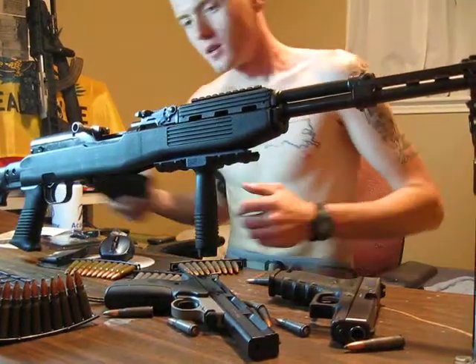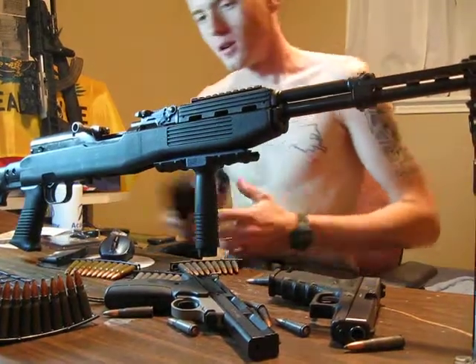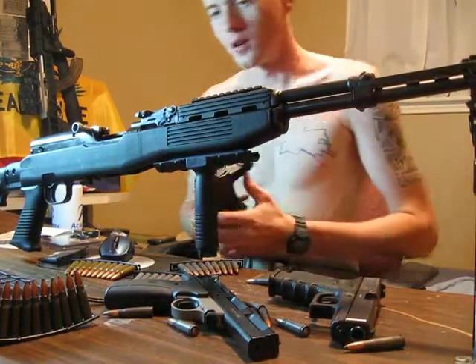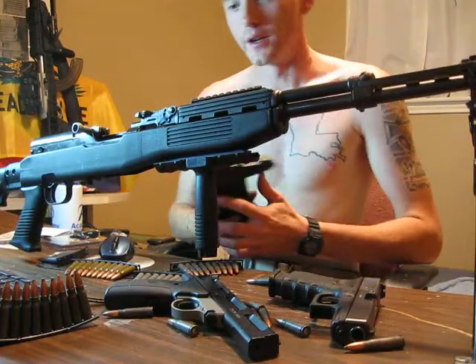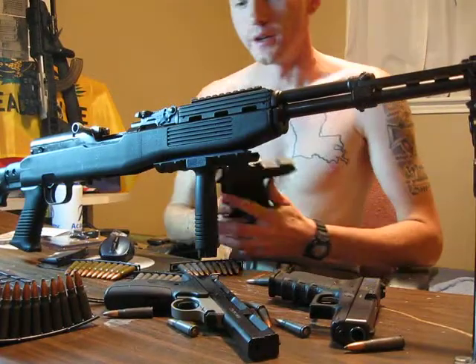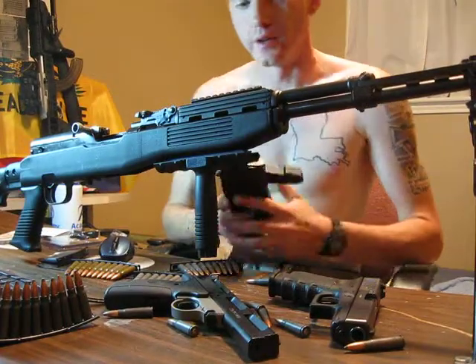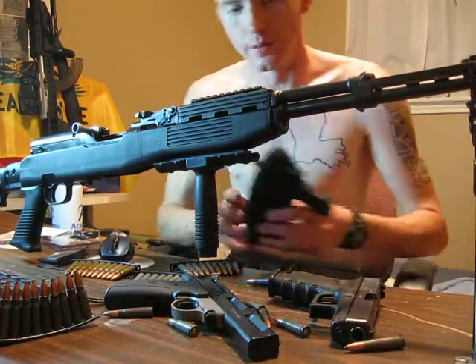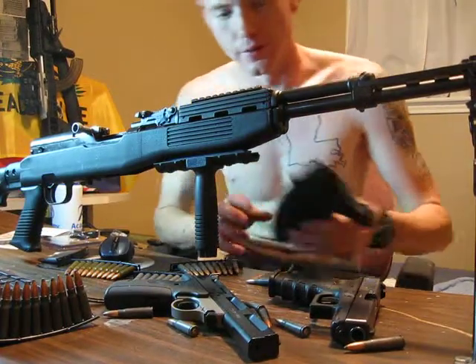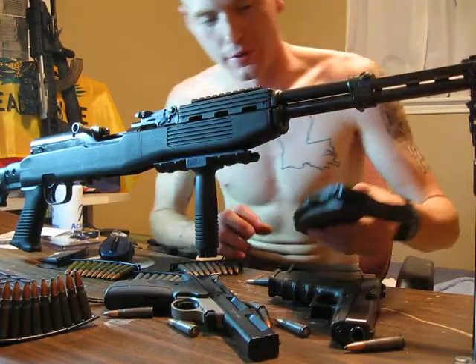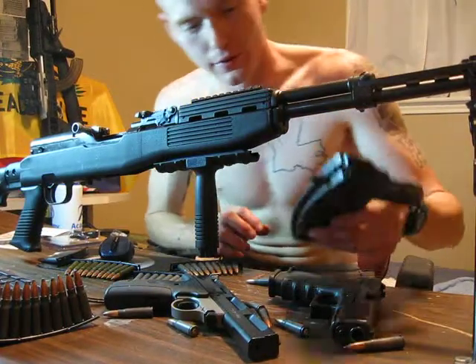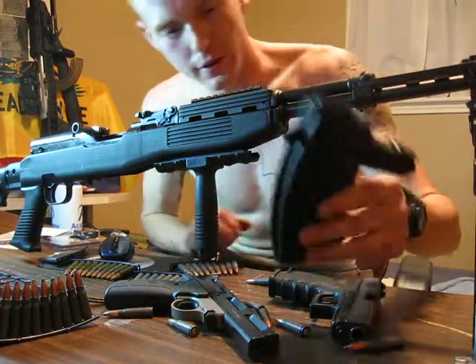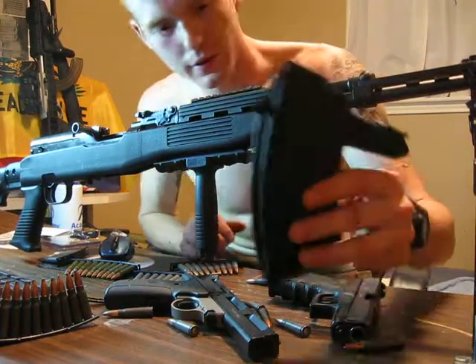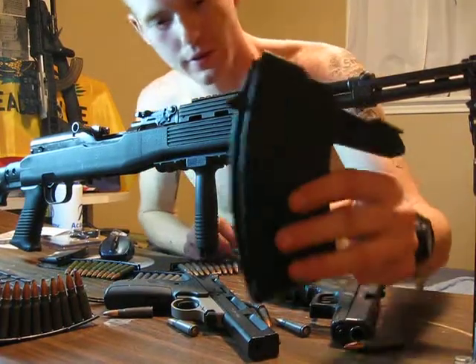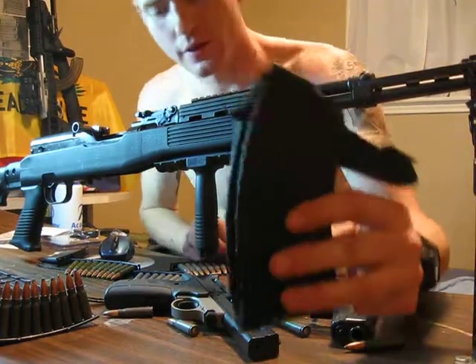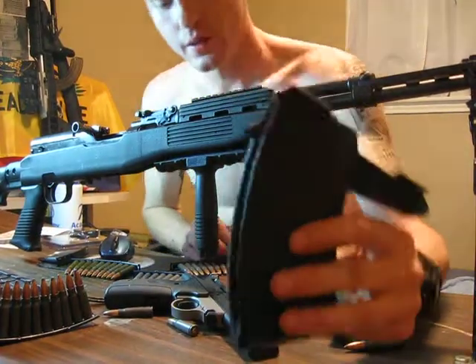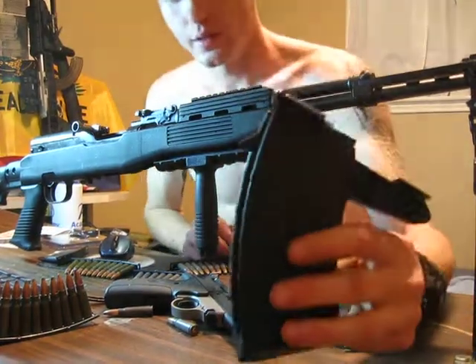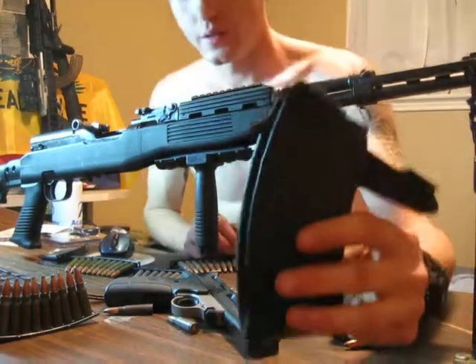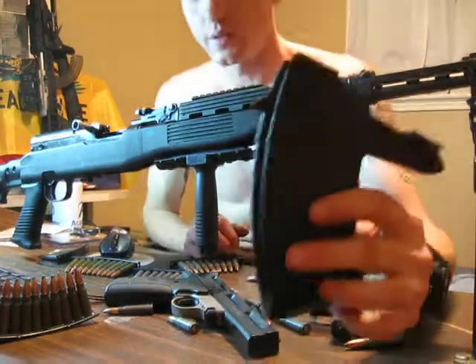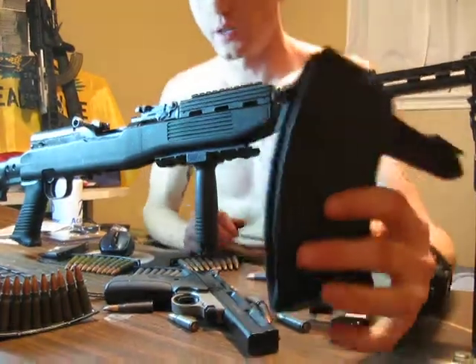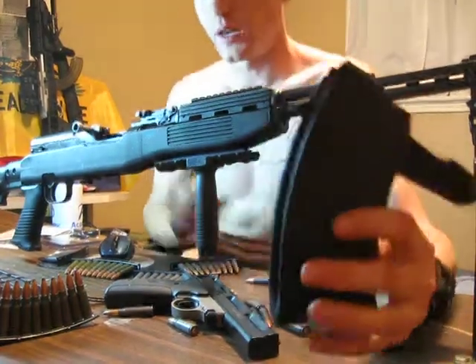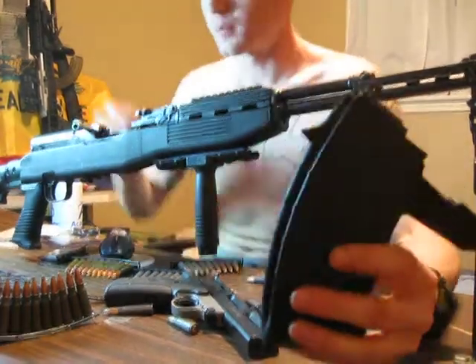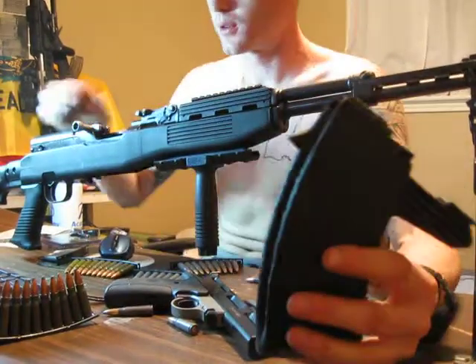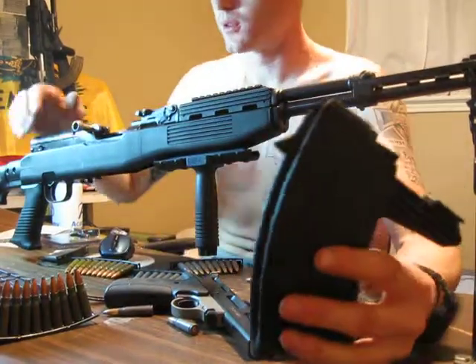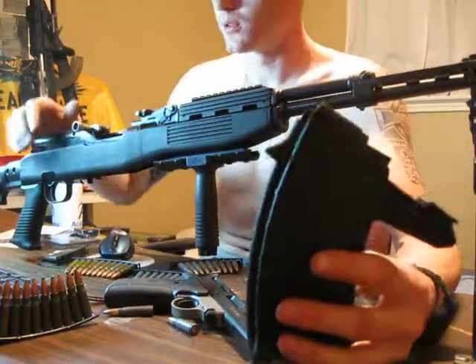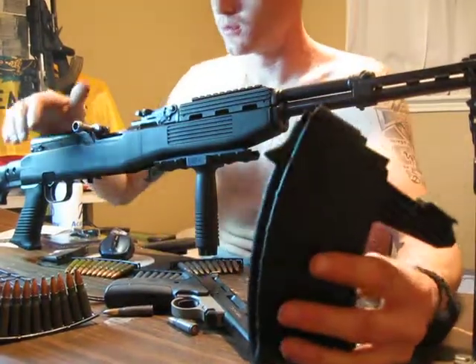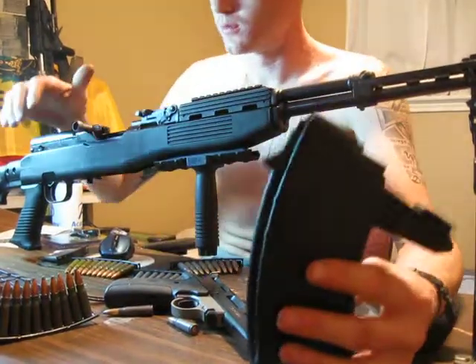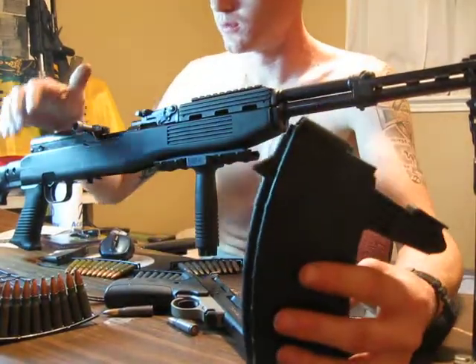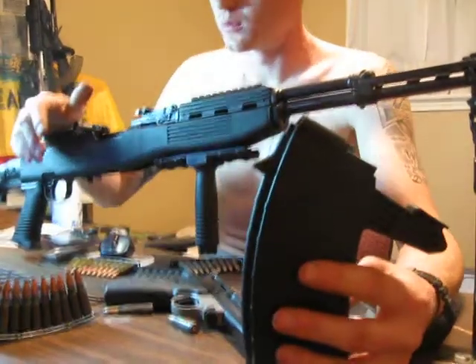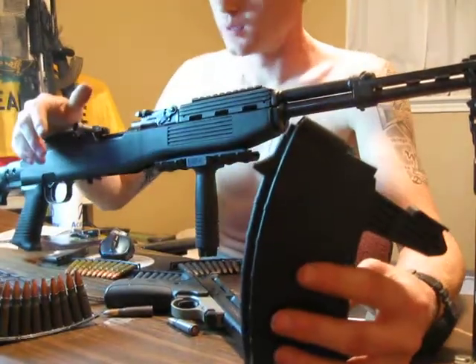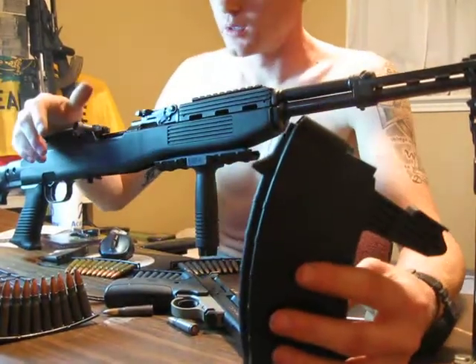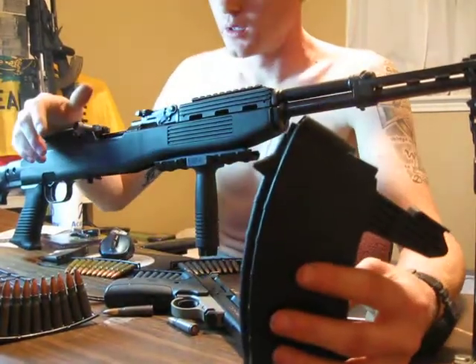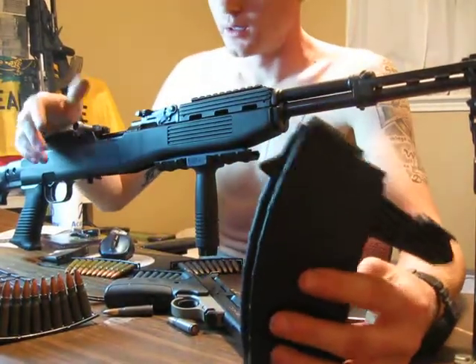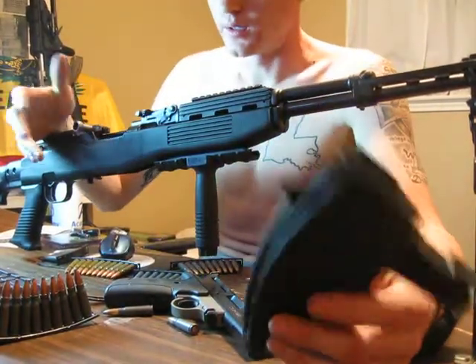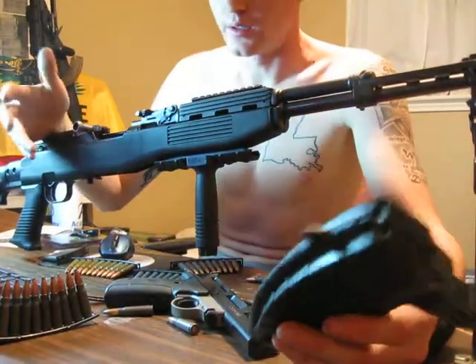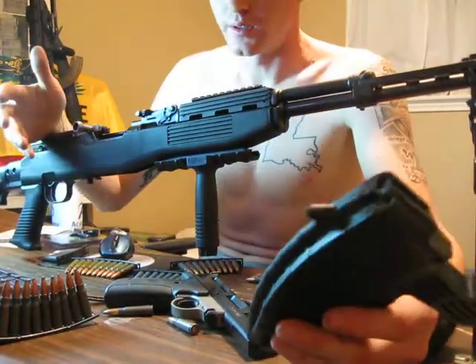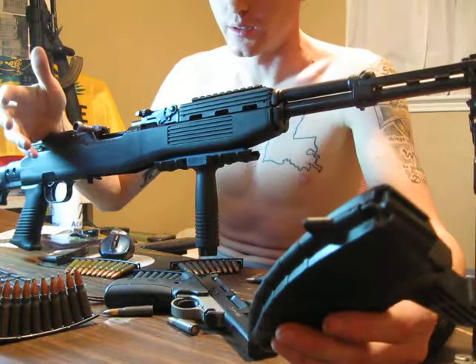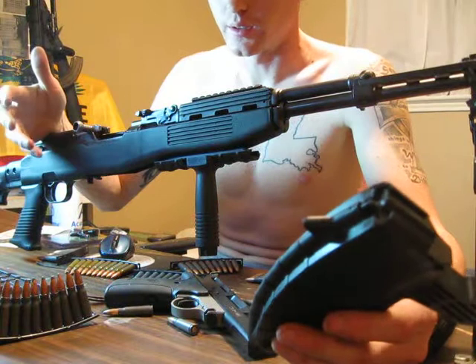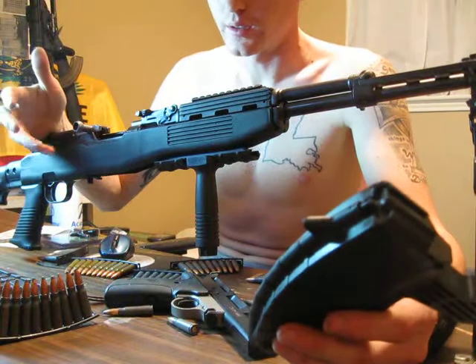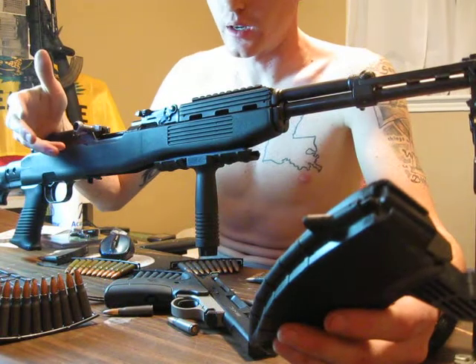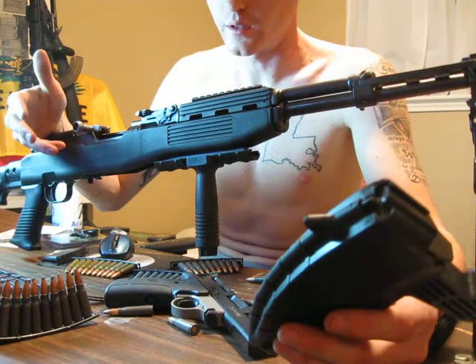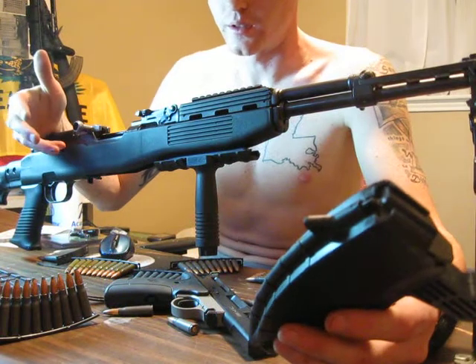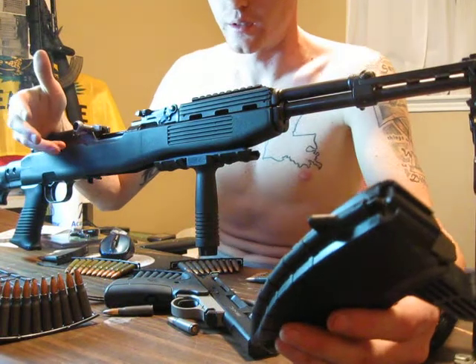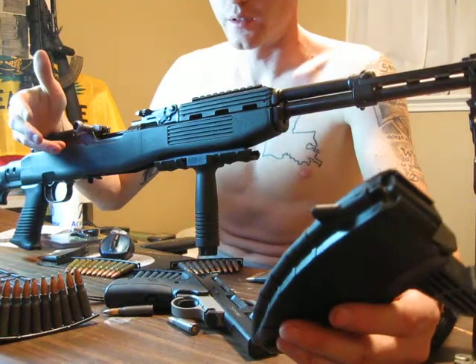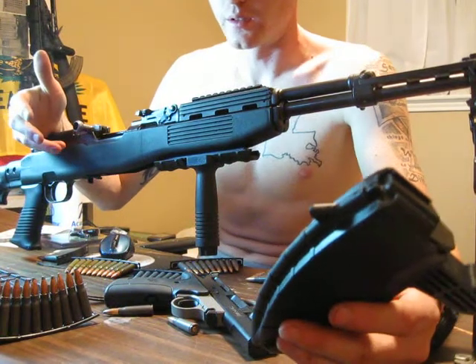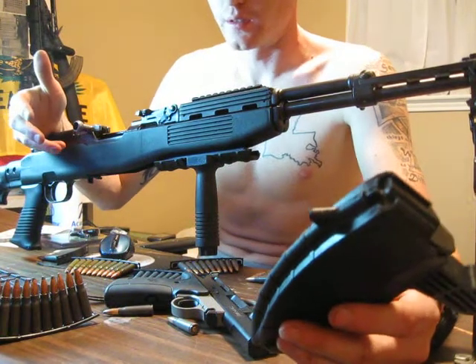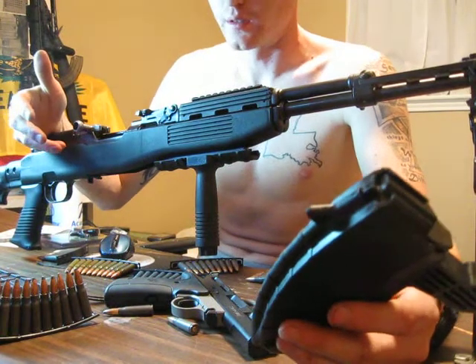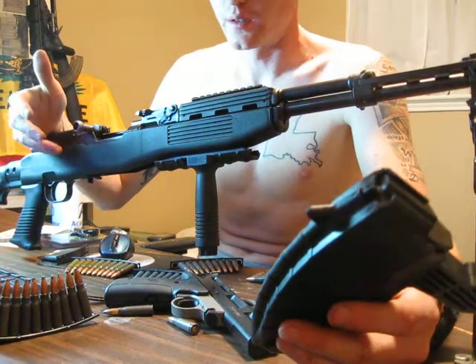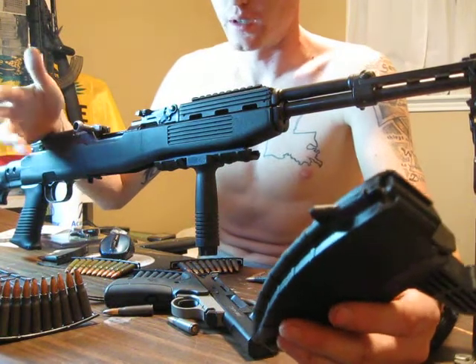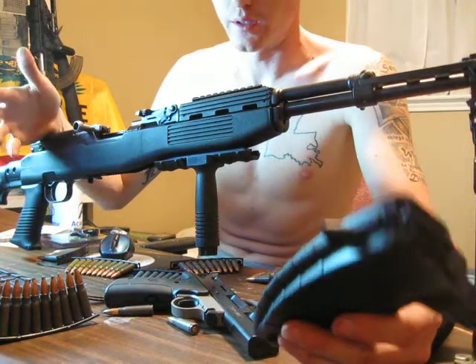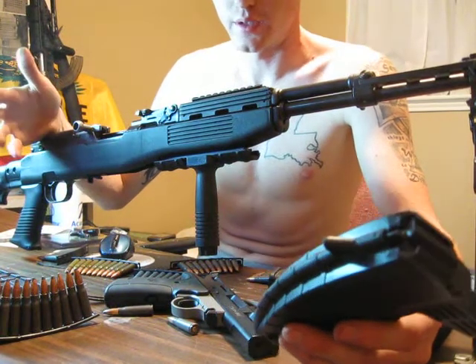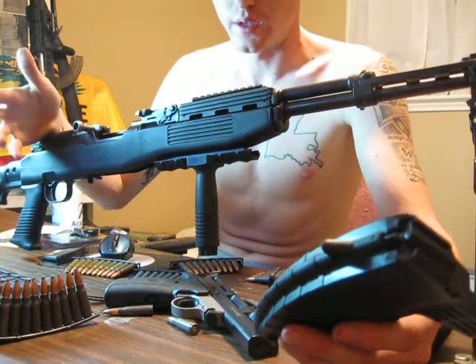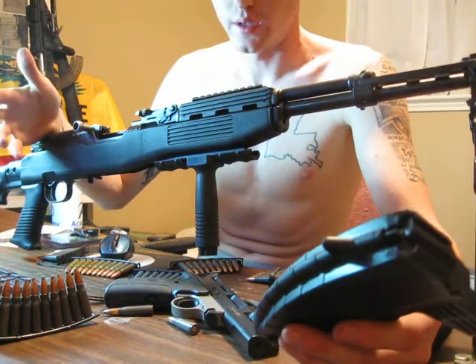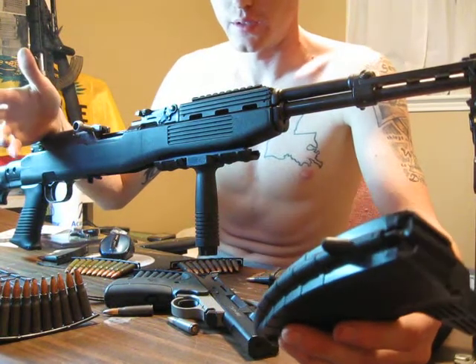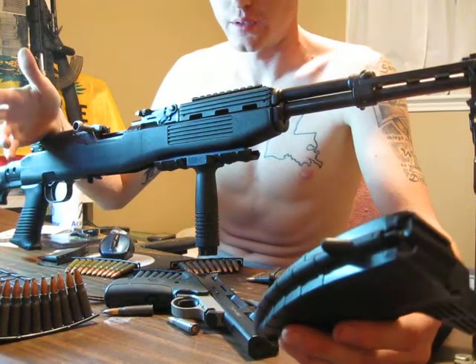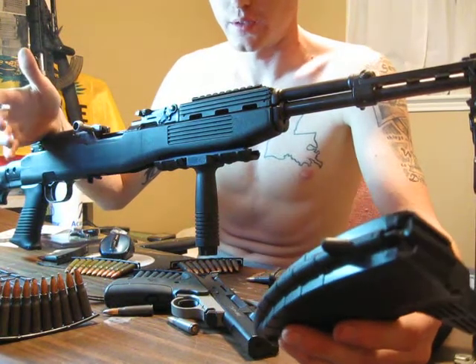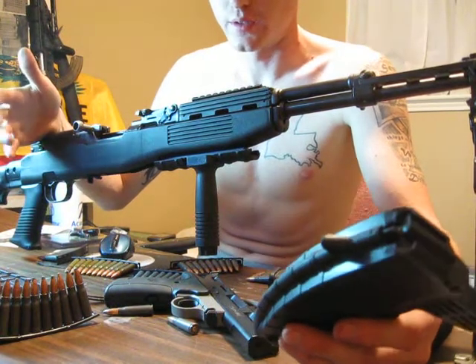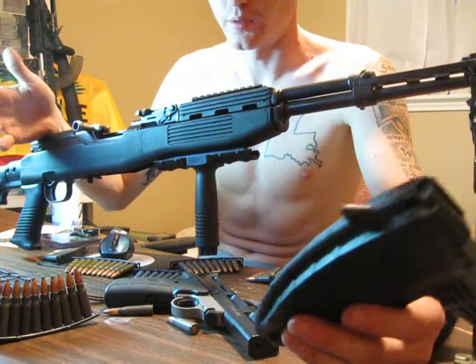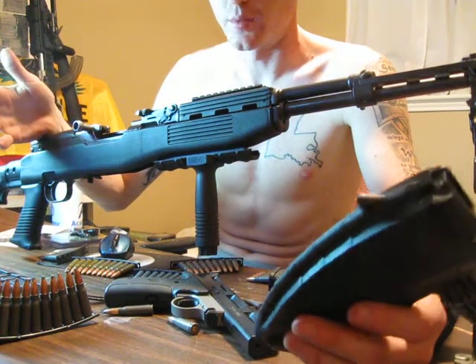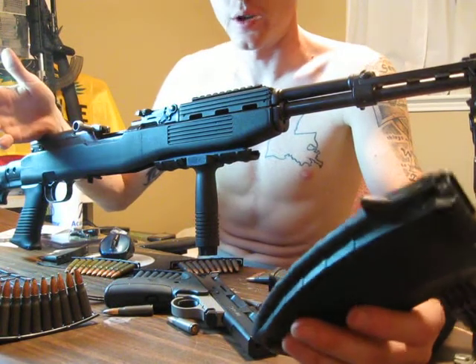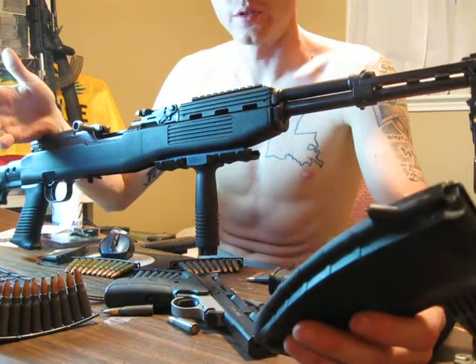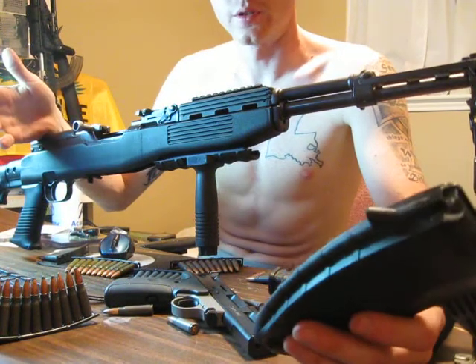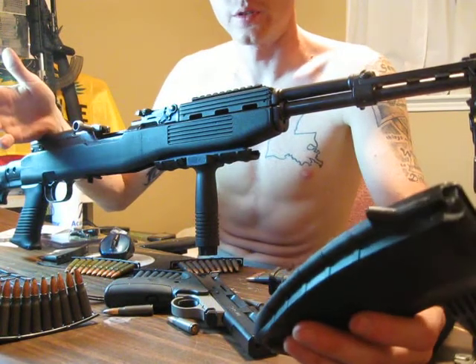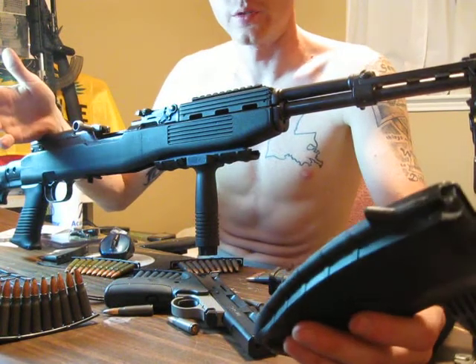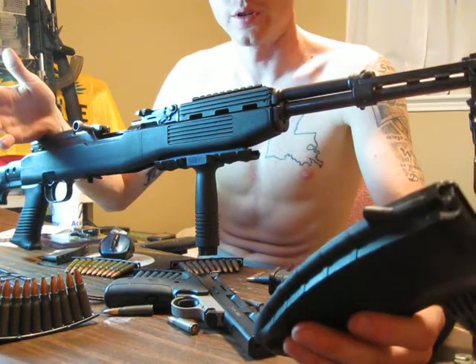Alright, this video is on the TAPCO T6 stock on the SKS. This model is a Yugo.